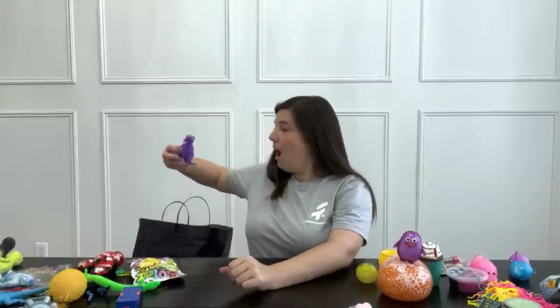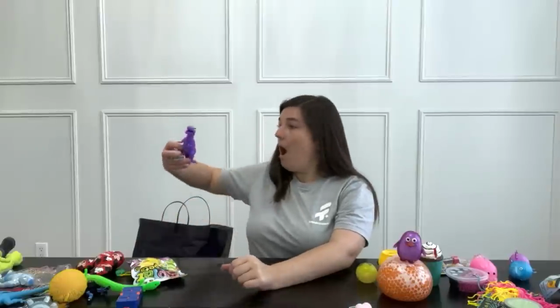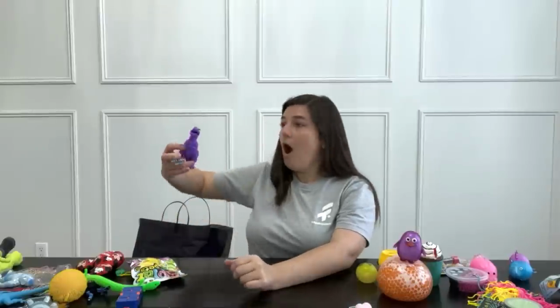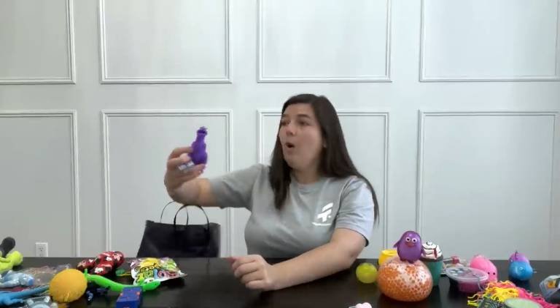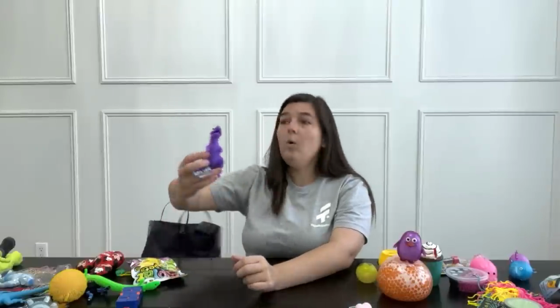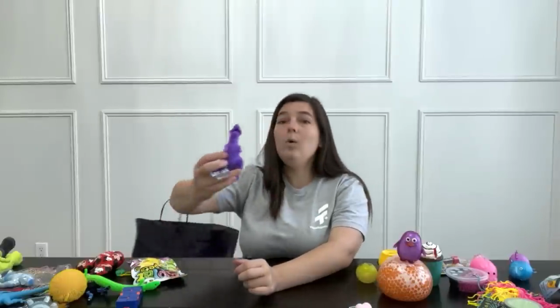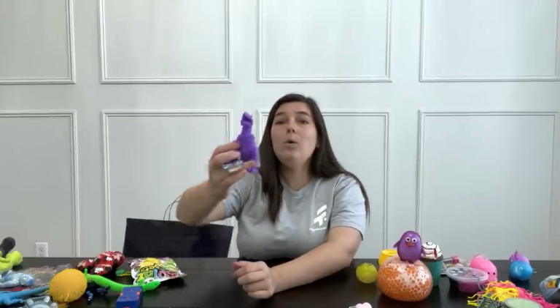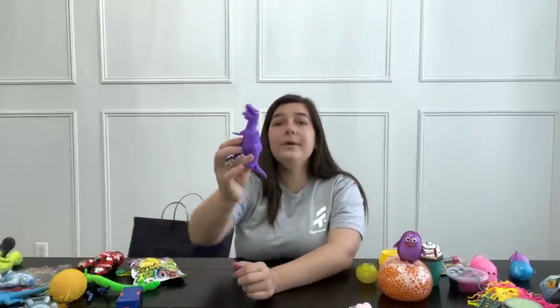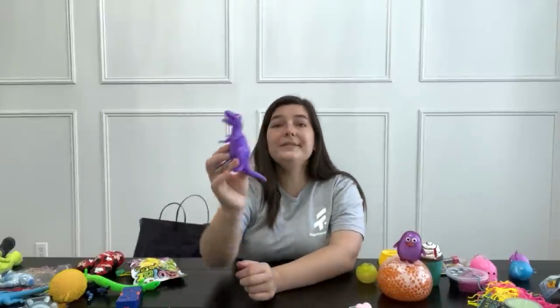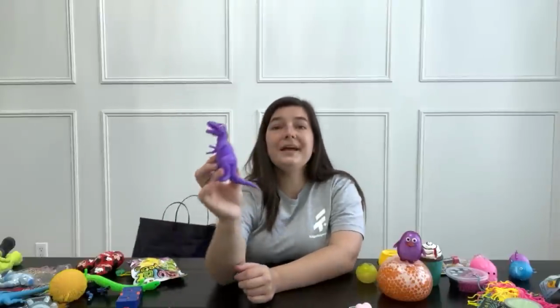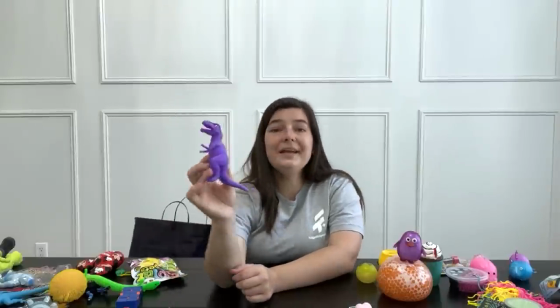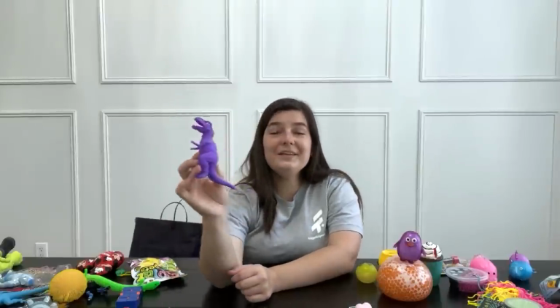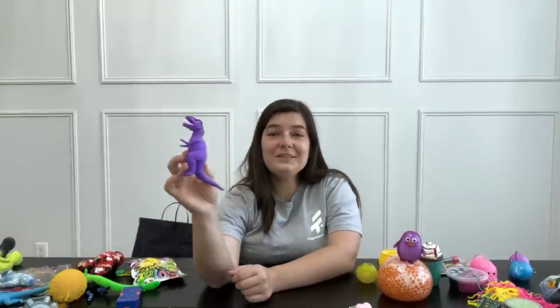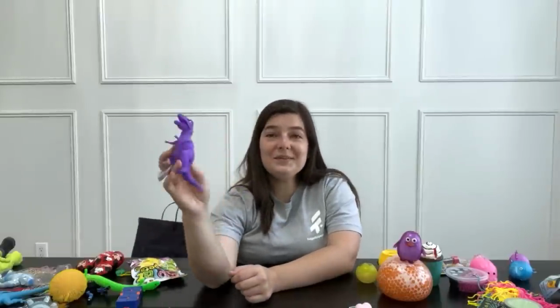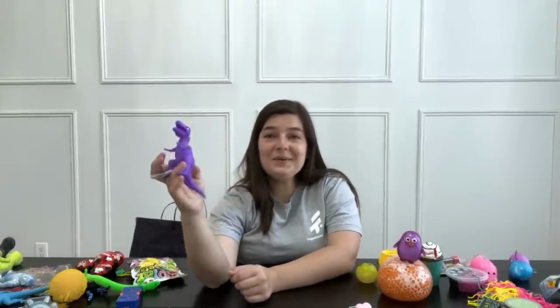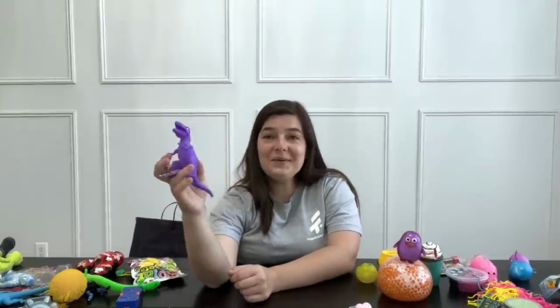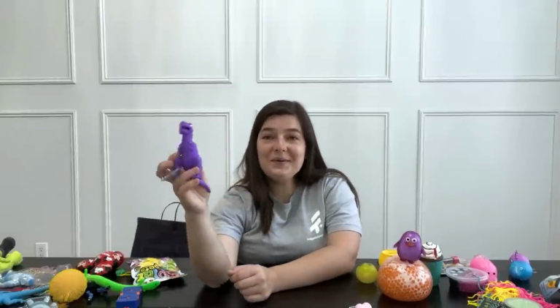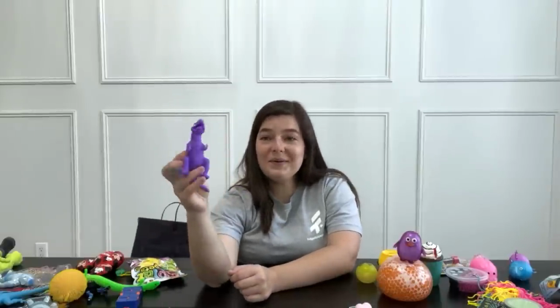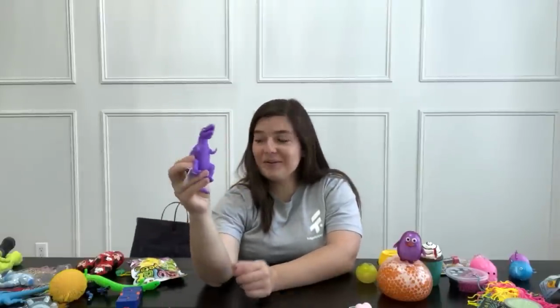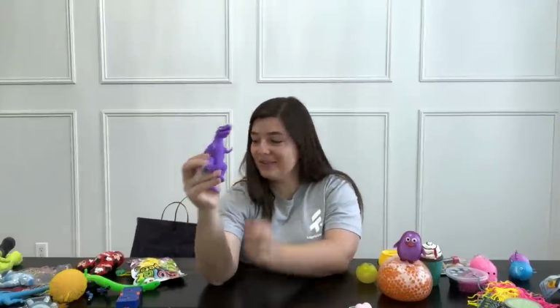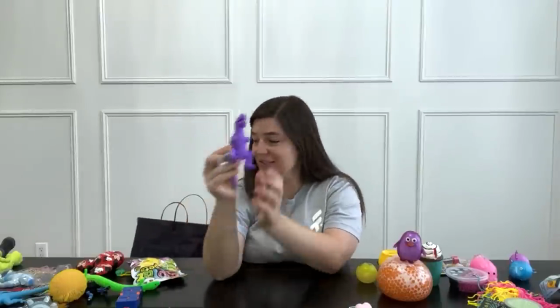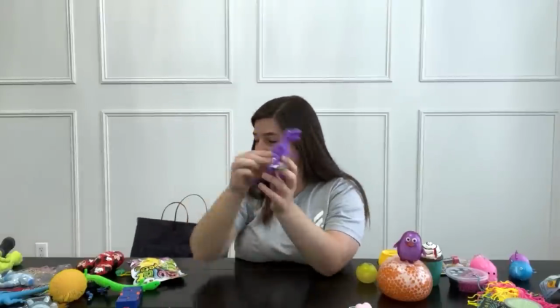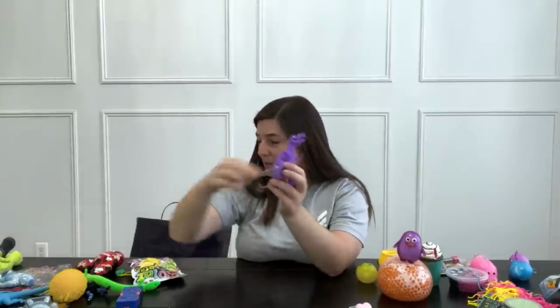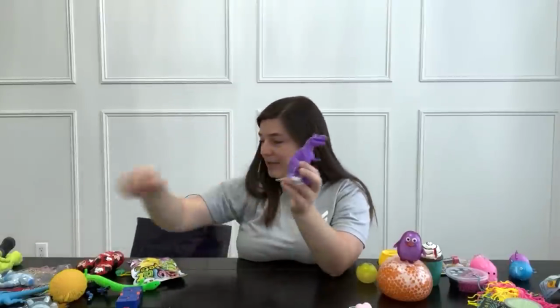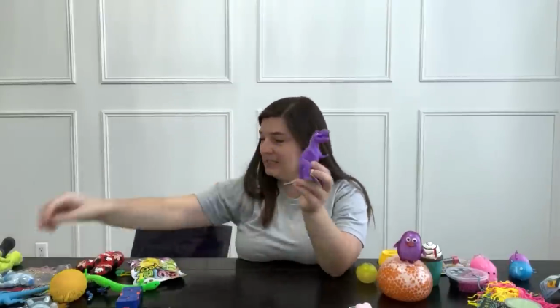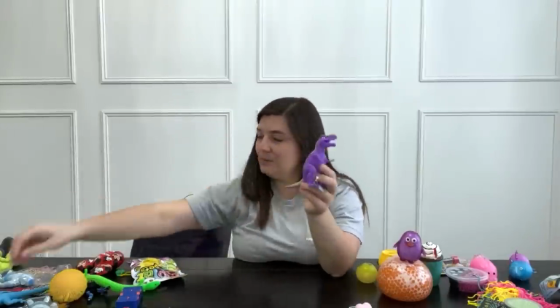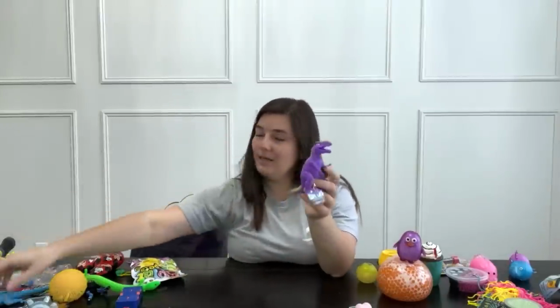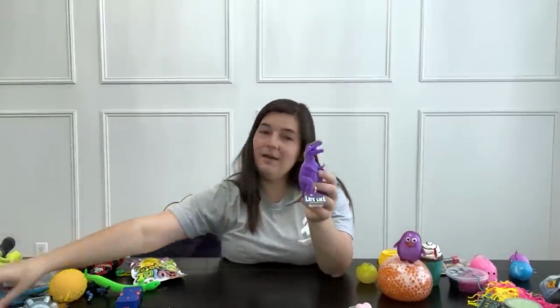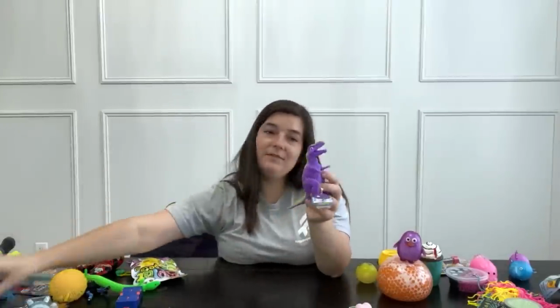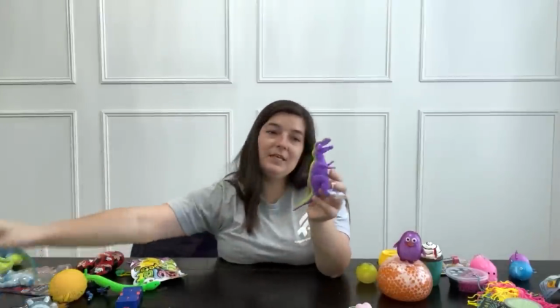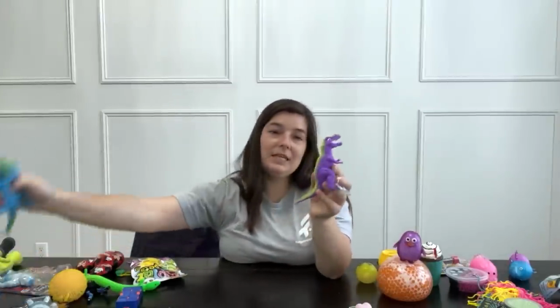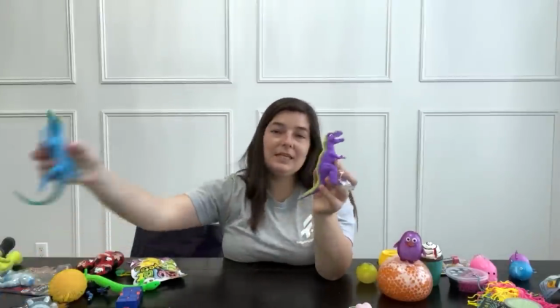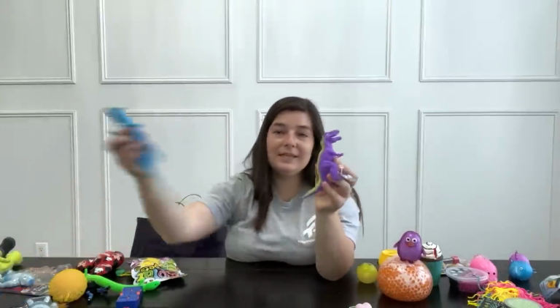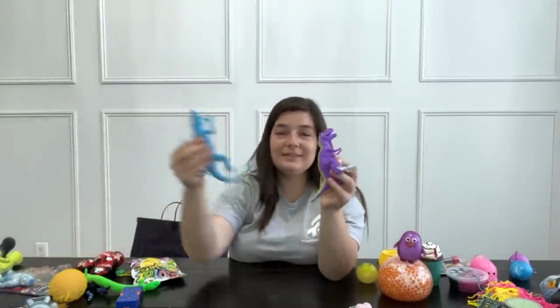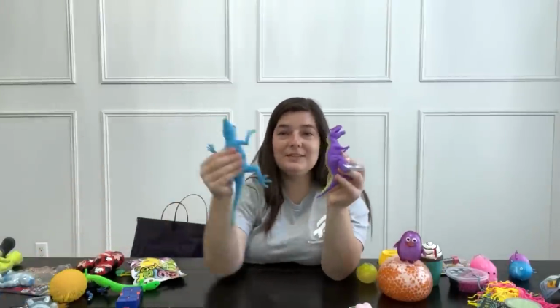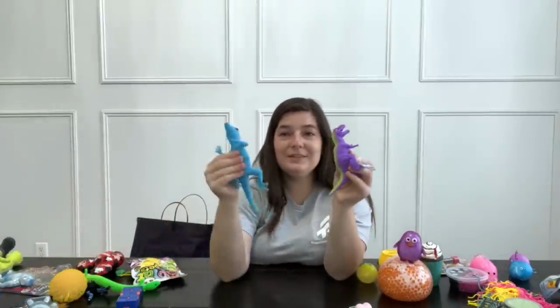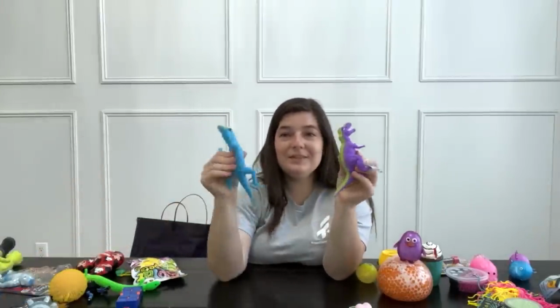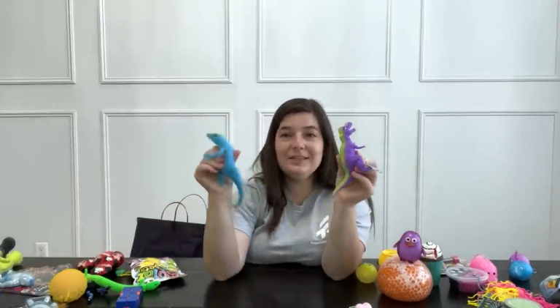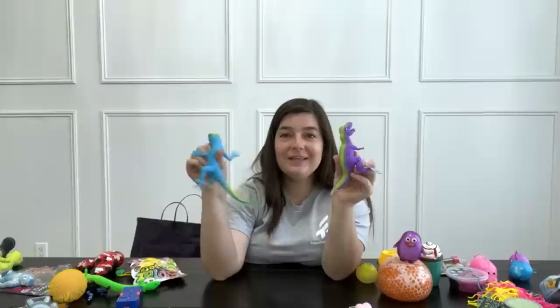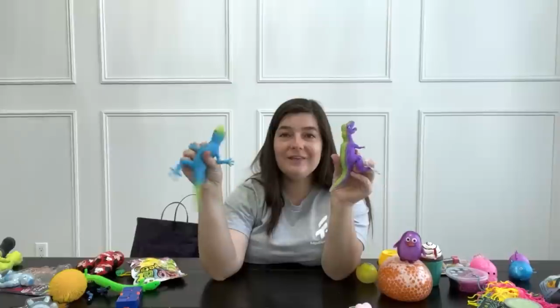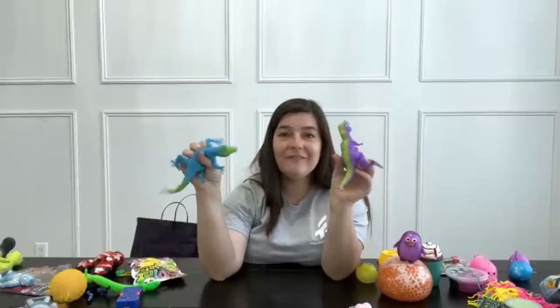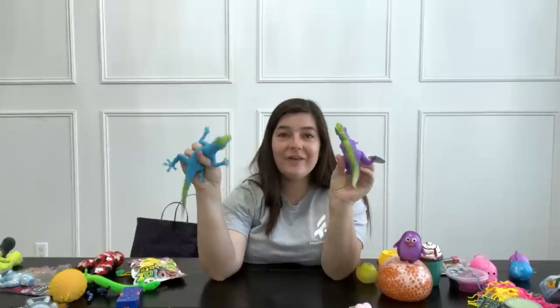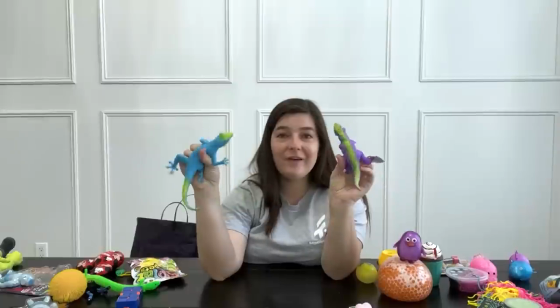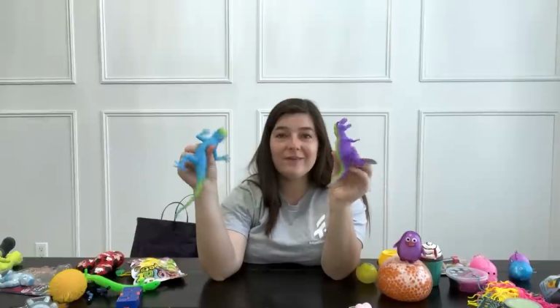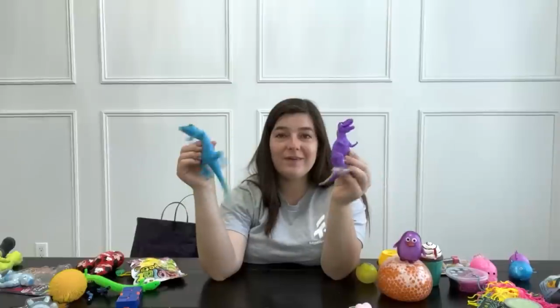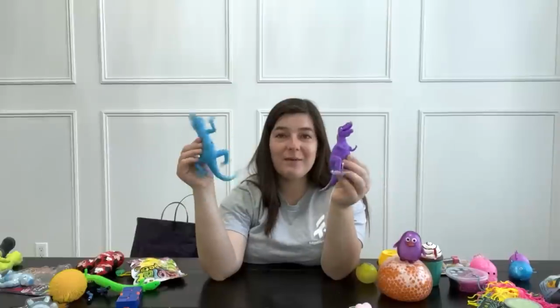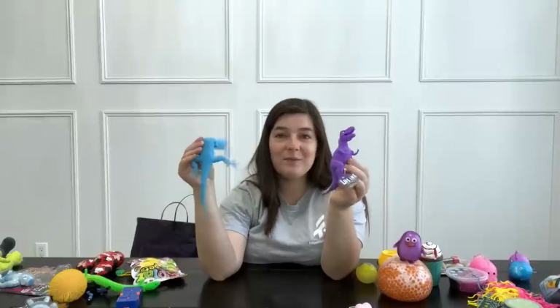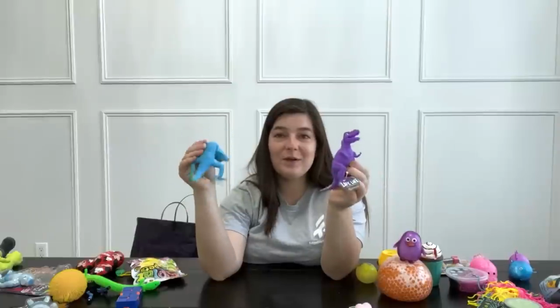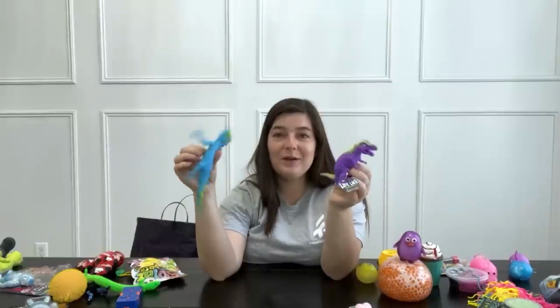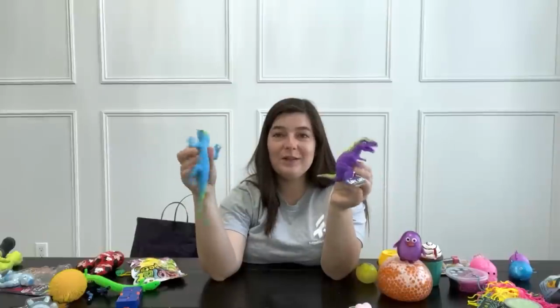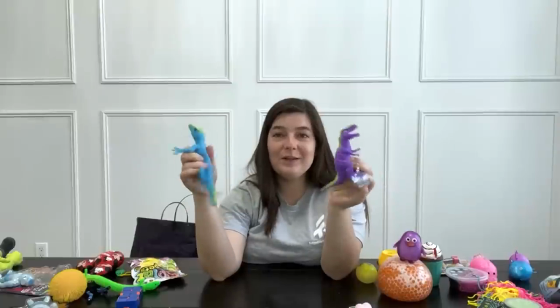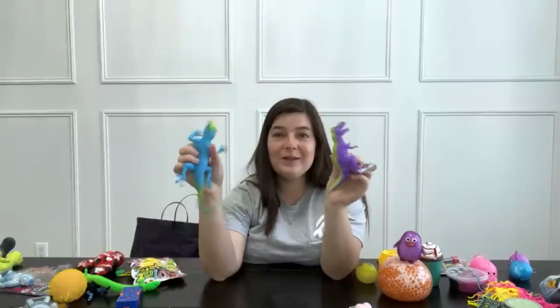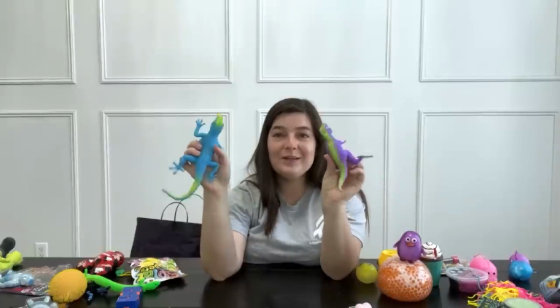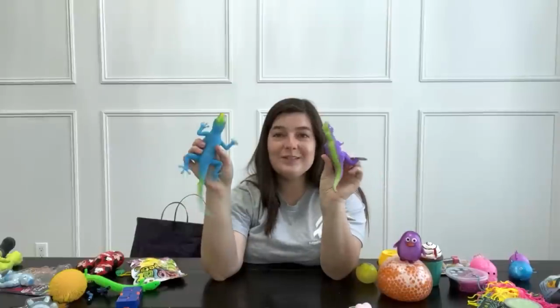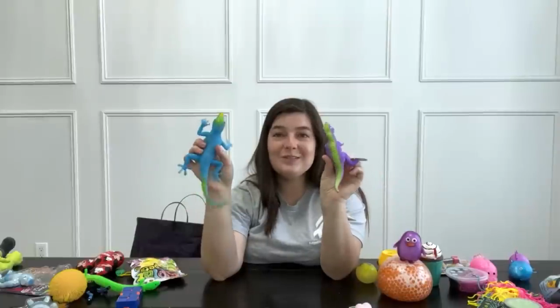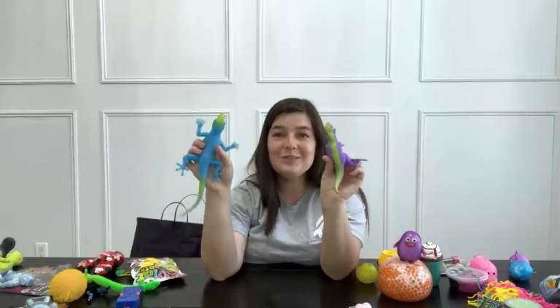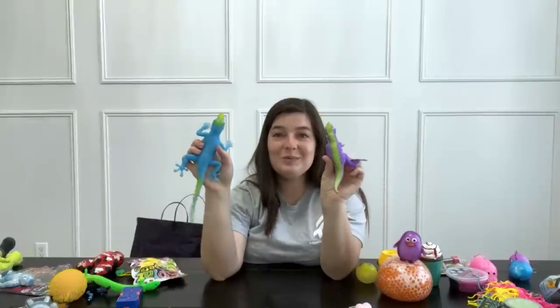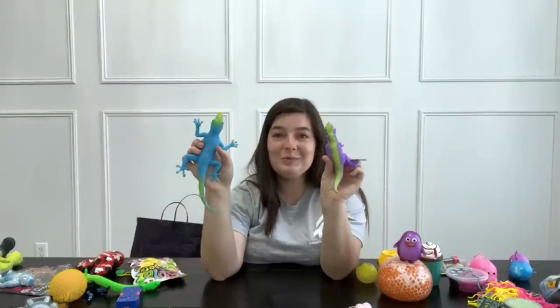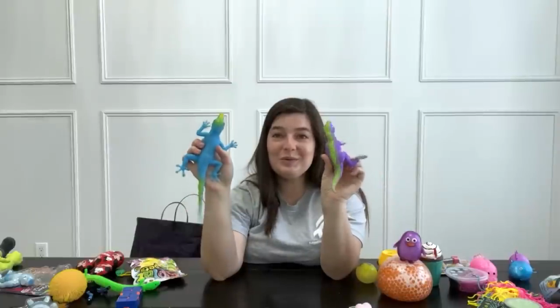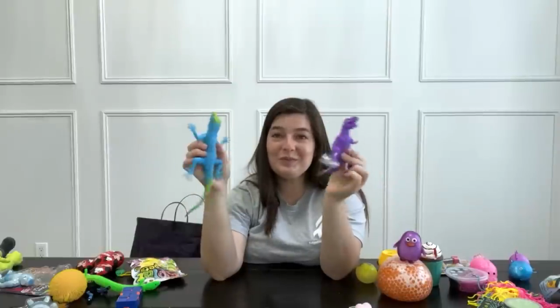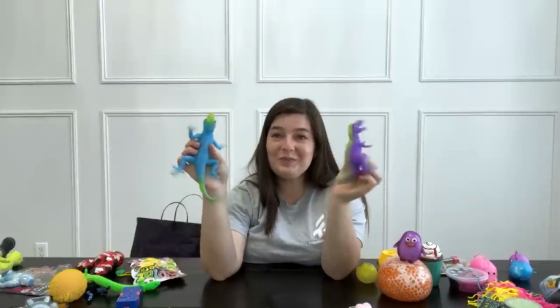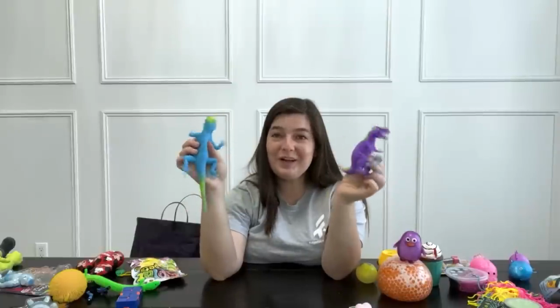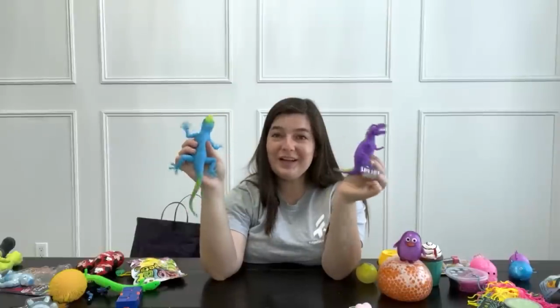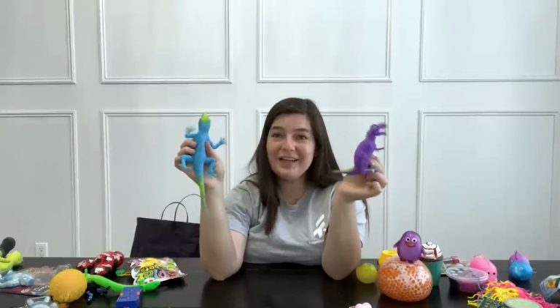A dinosaur! This reminds me of the lizard — very vibrant color. Super fun.